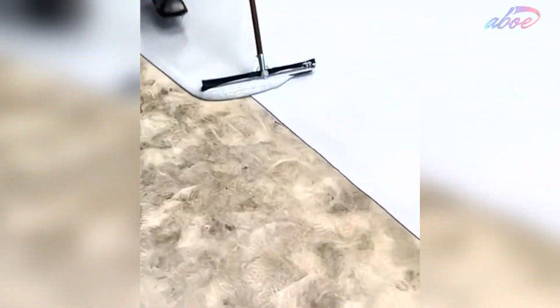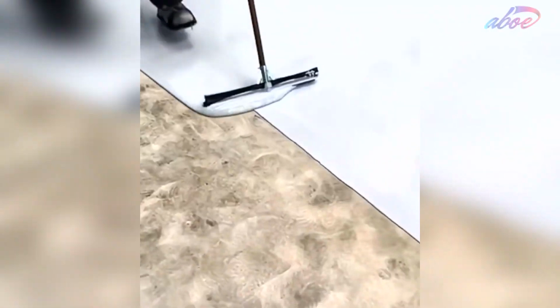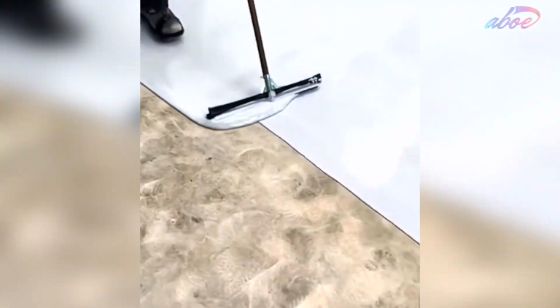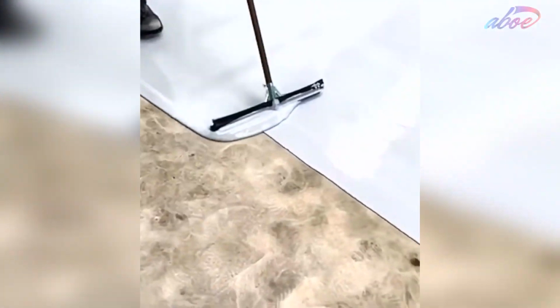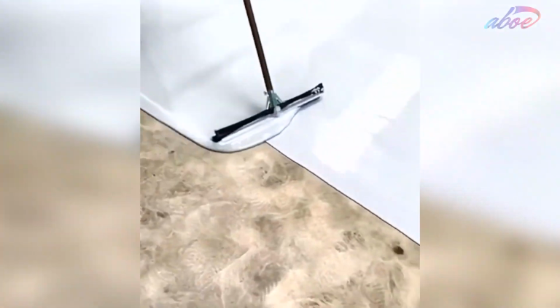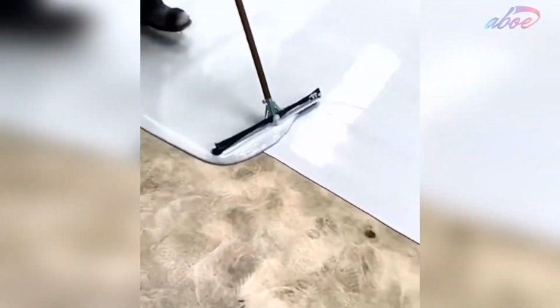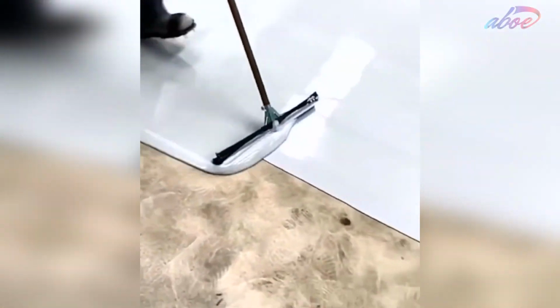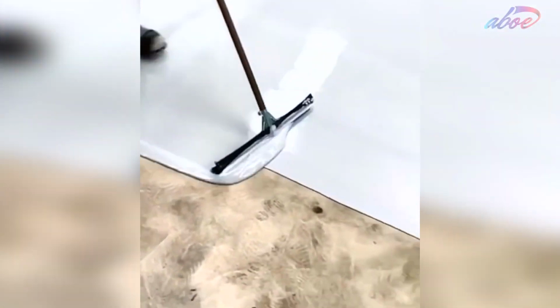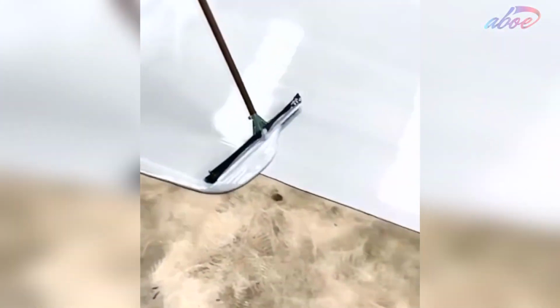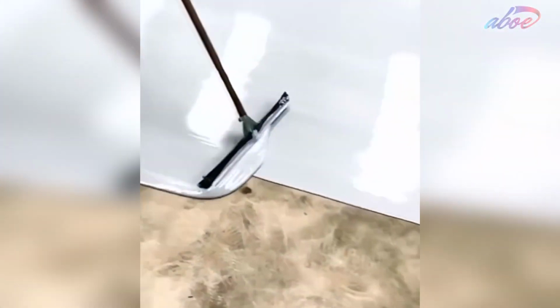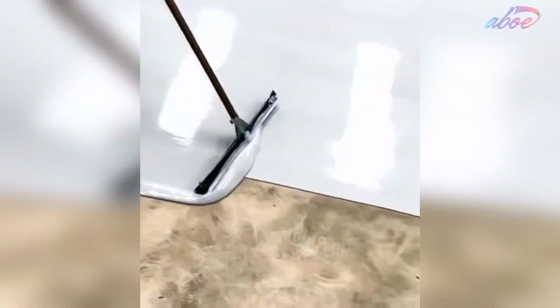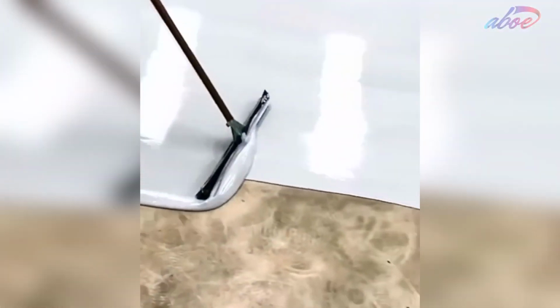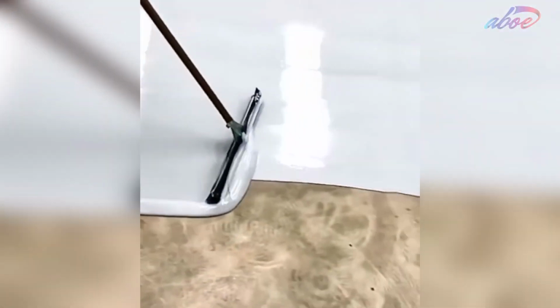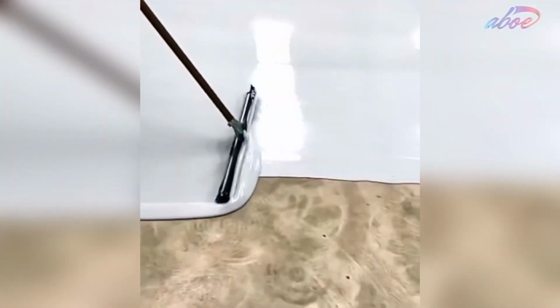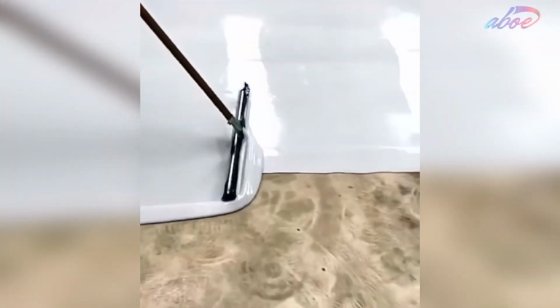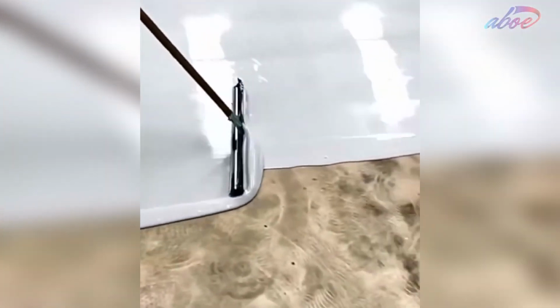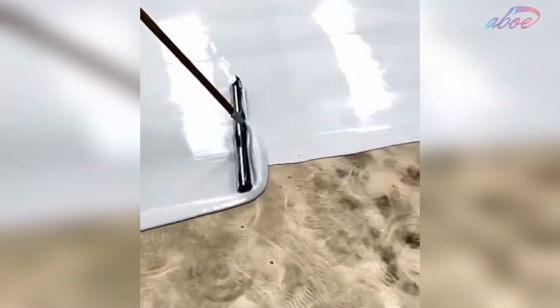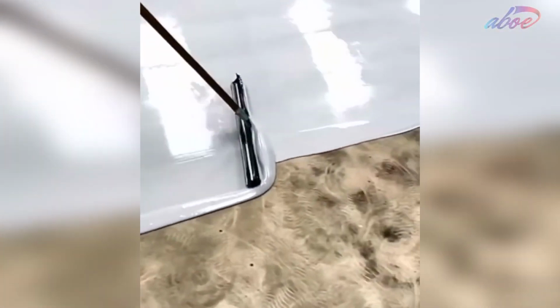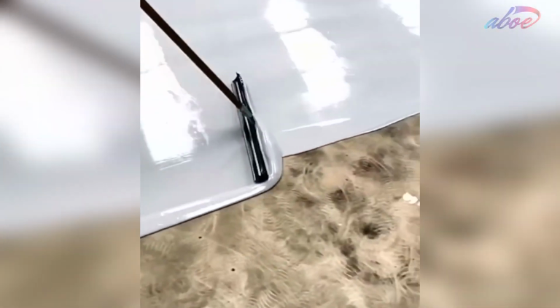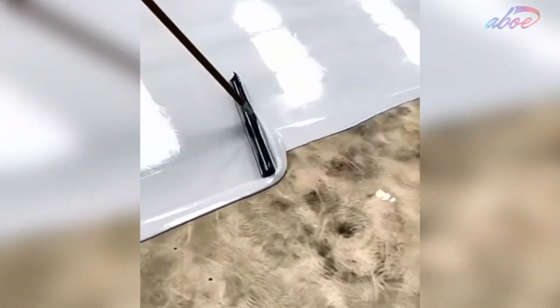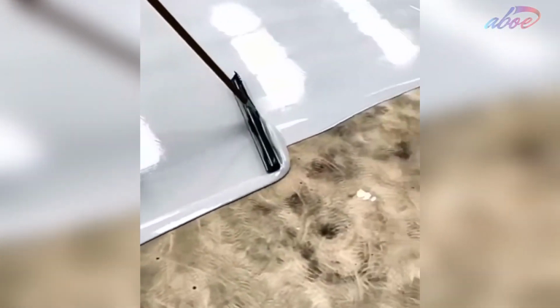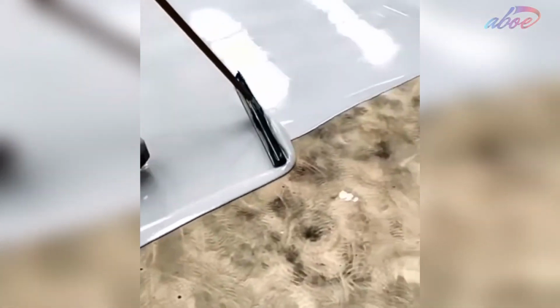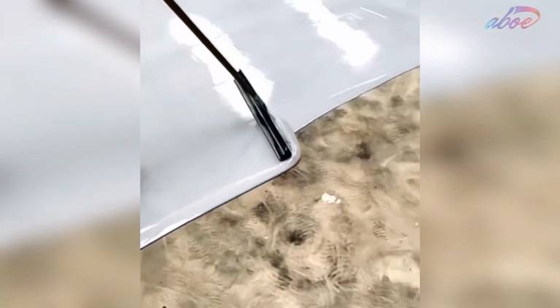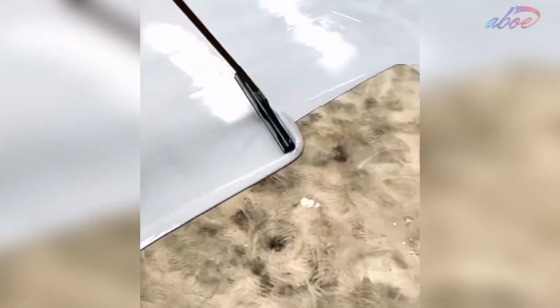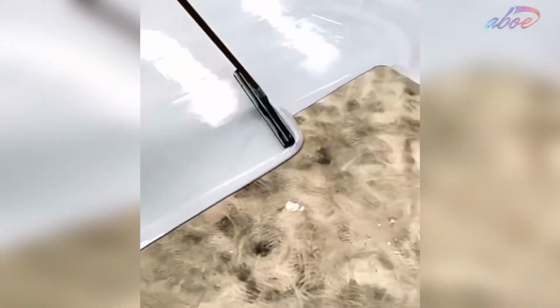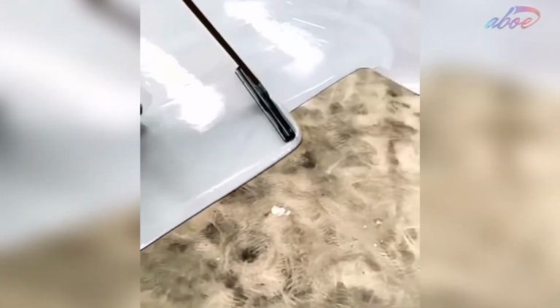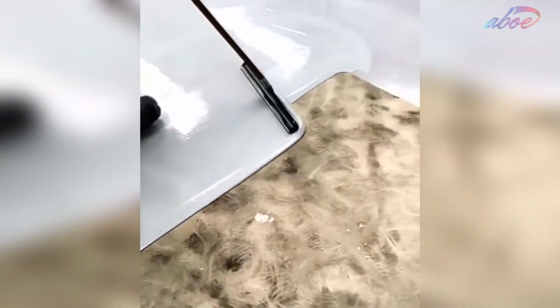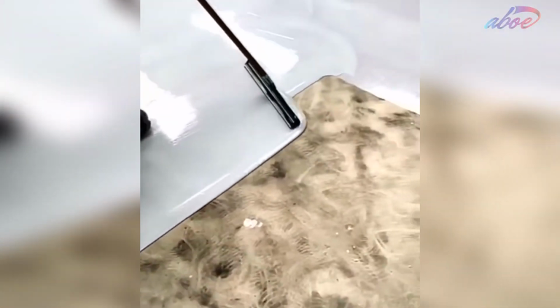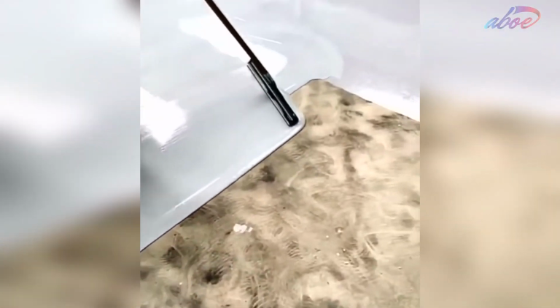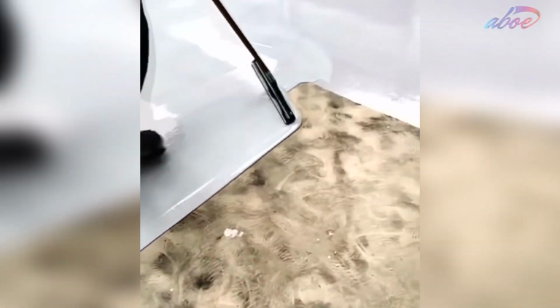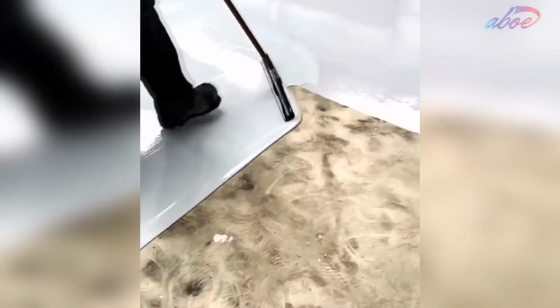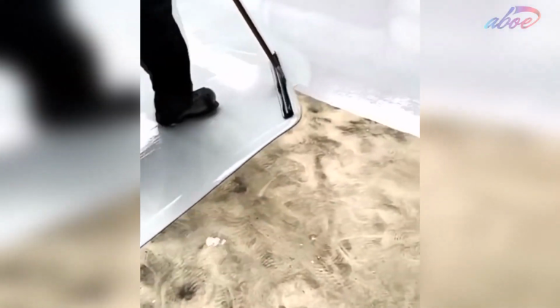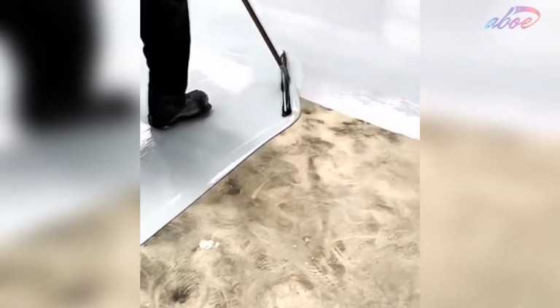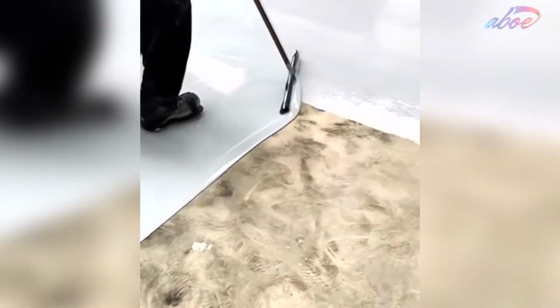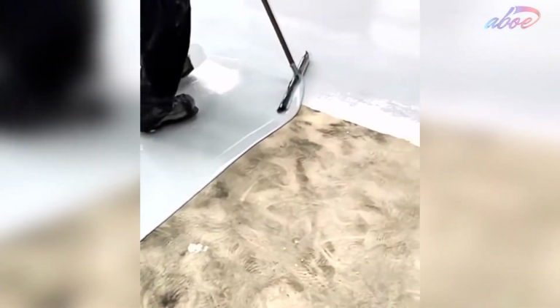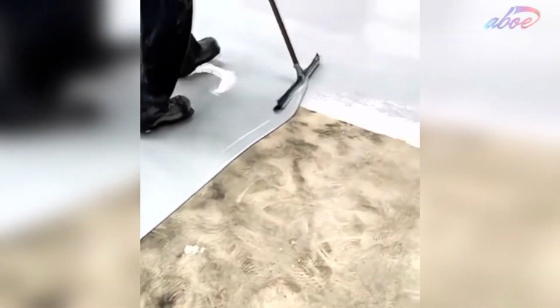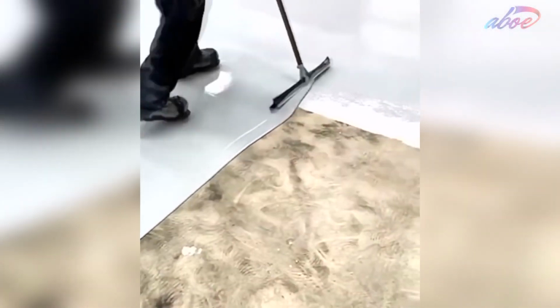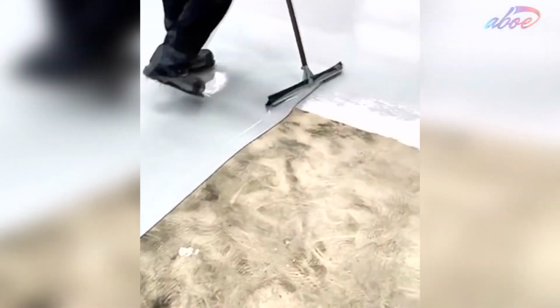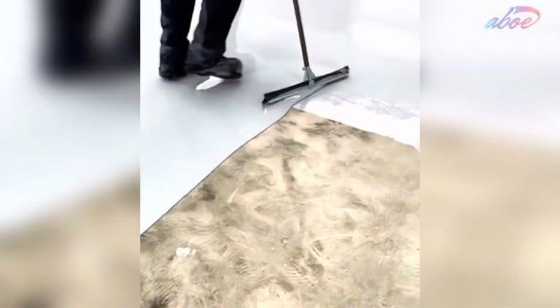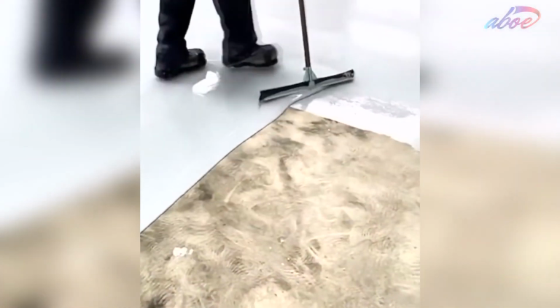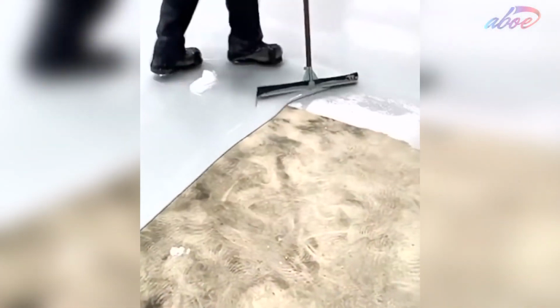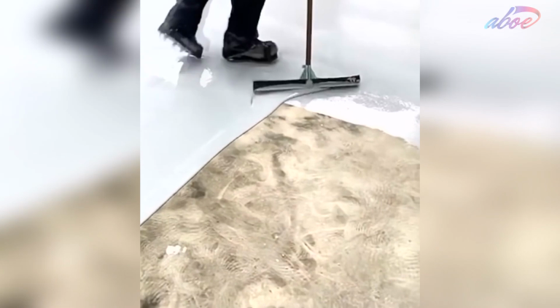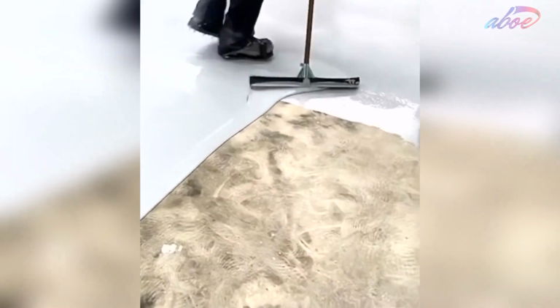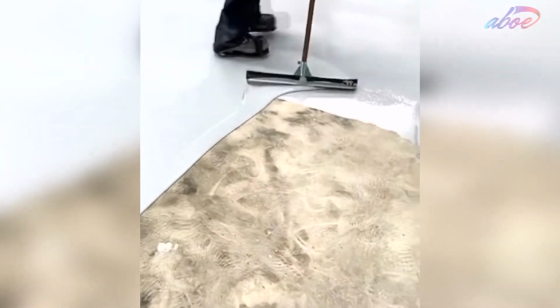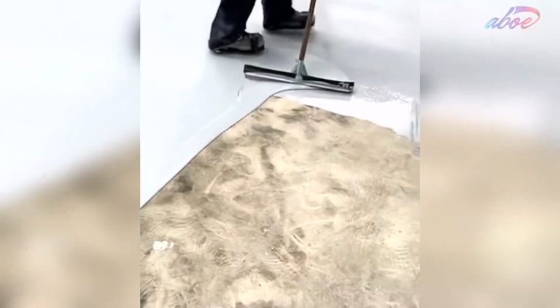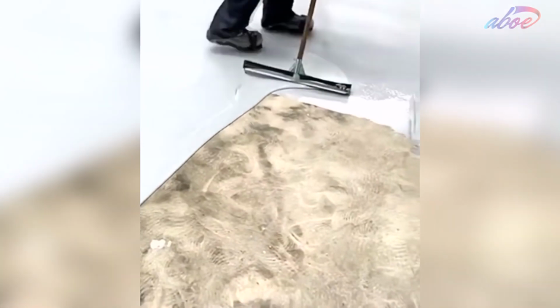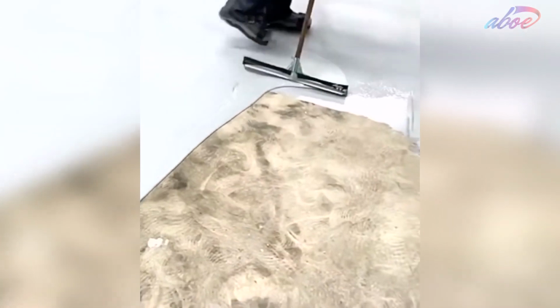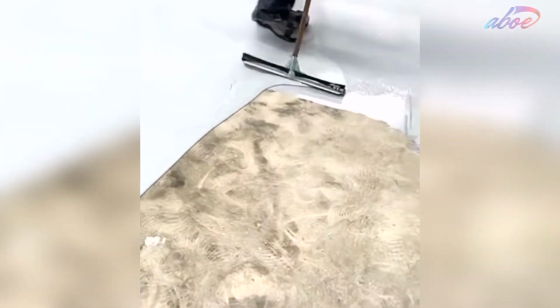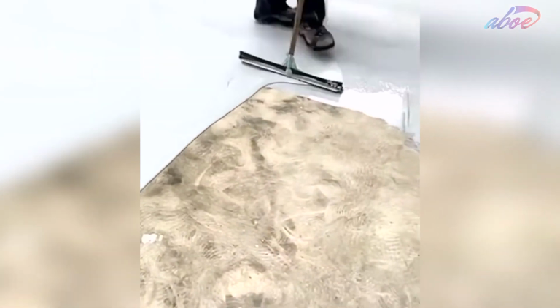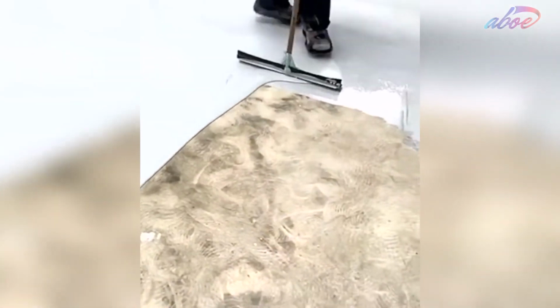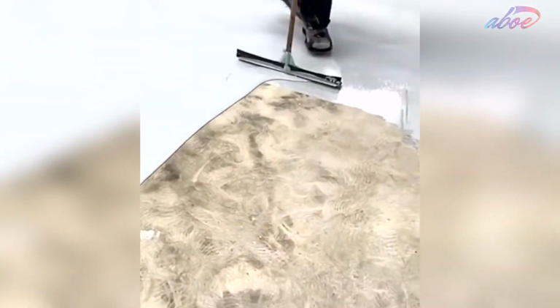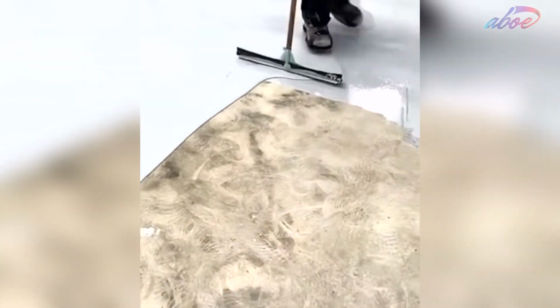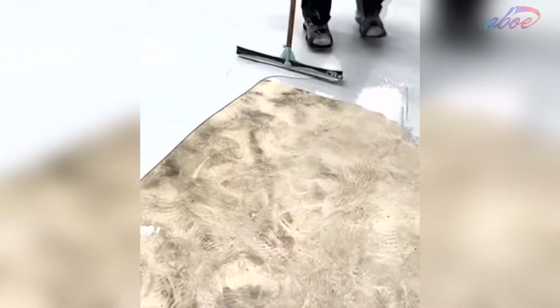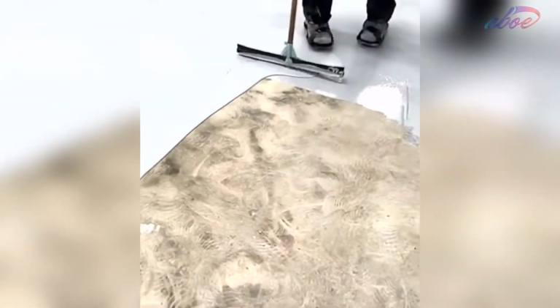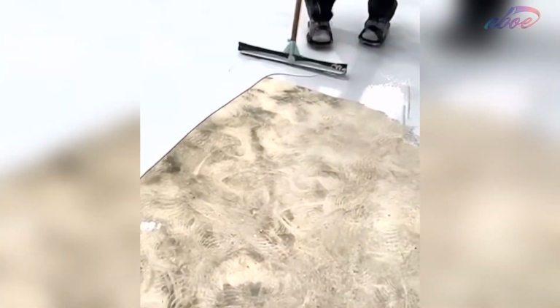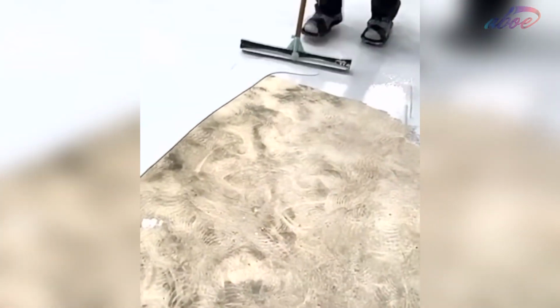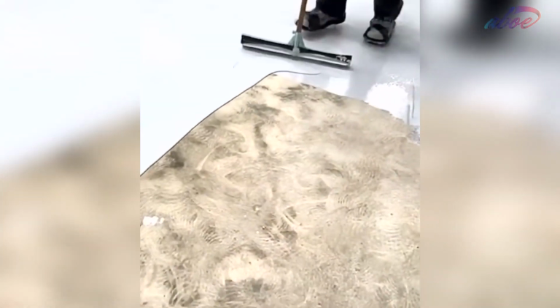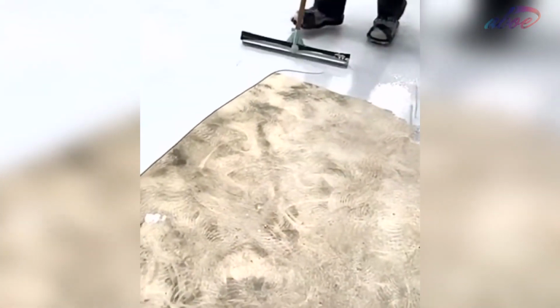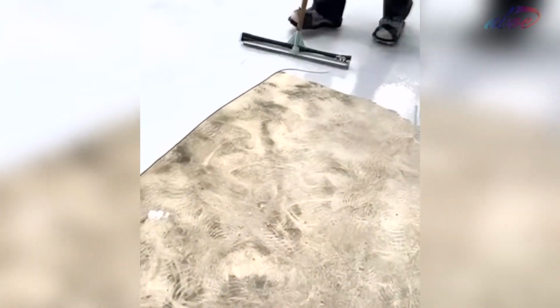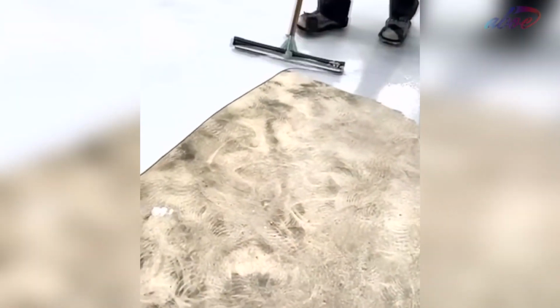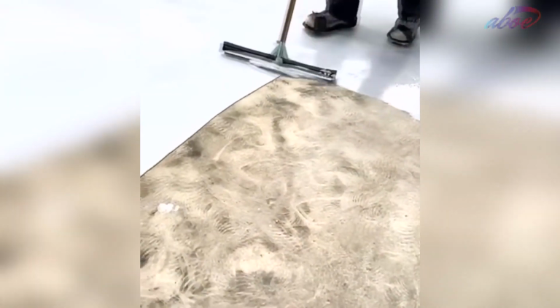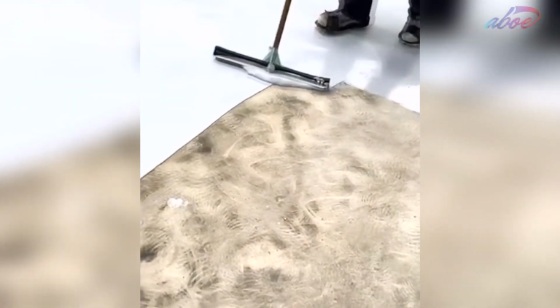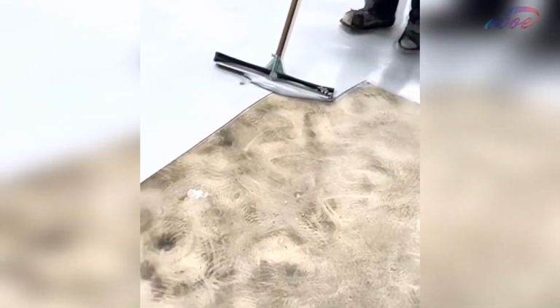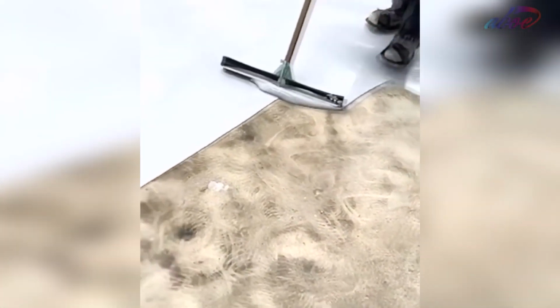While installing an epoxy floor, workers use spiked shoes so that they don't mess up the epoxy smearing onto the floor.